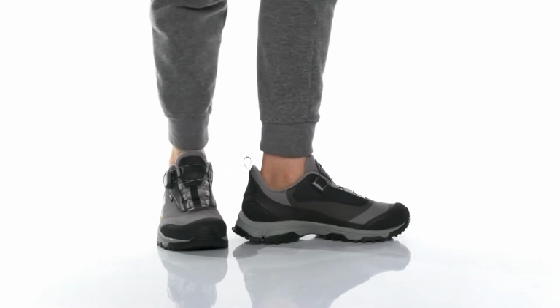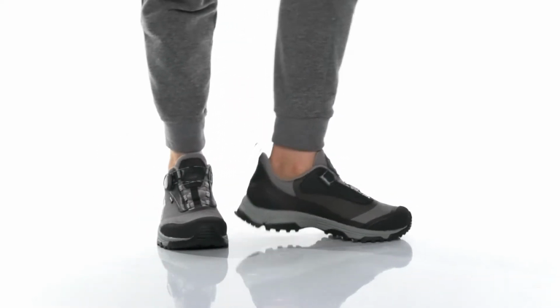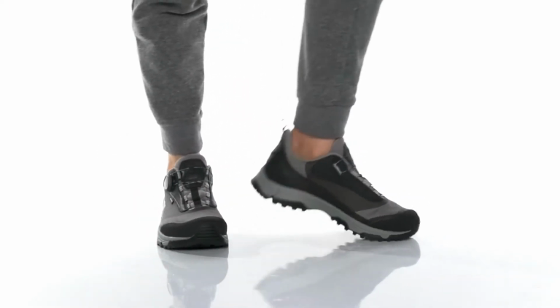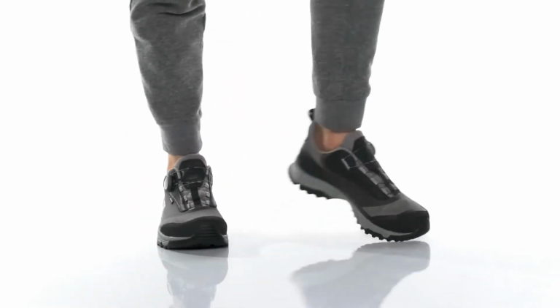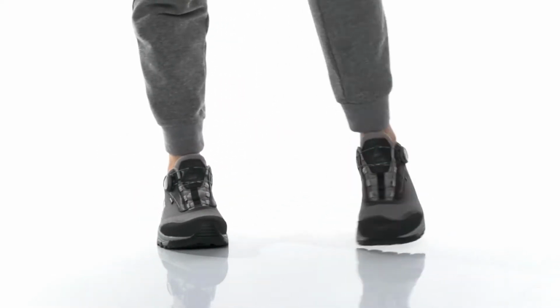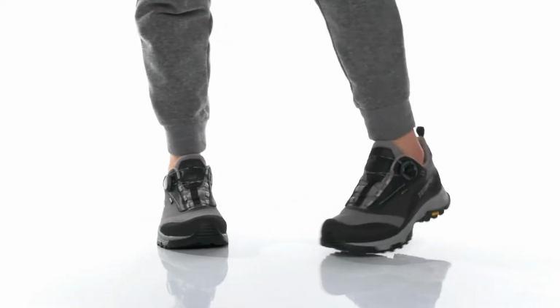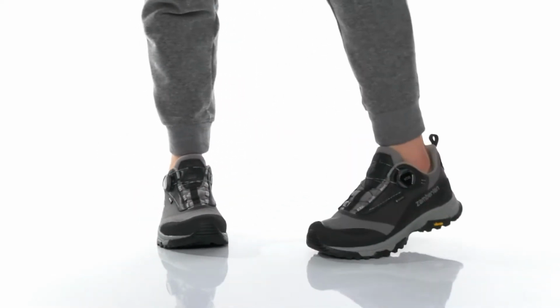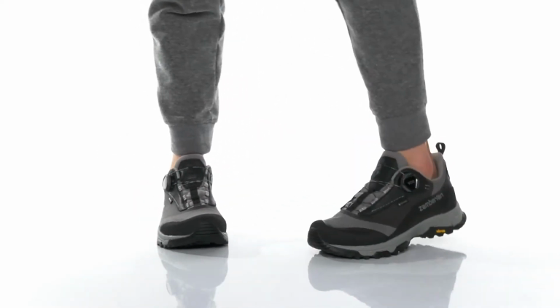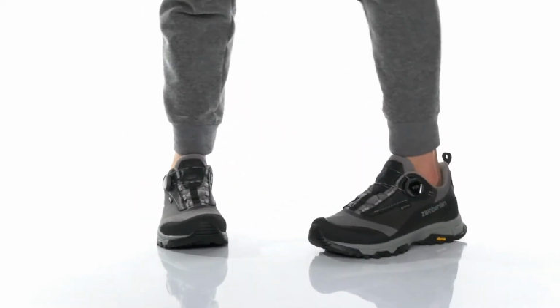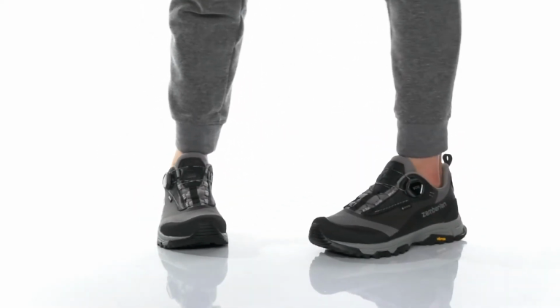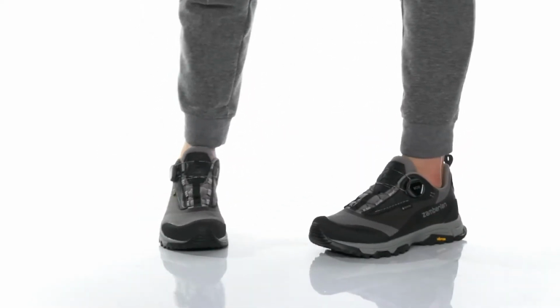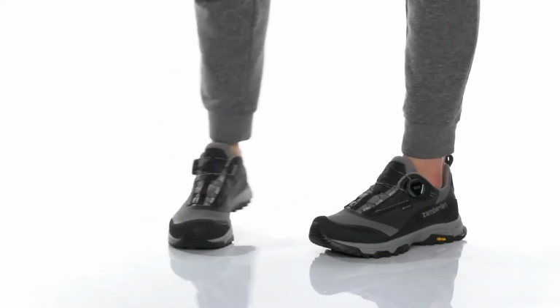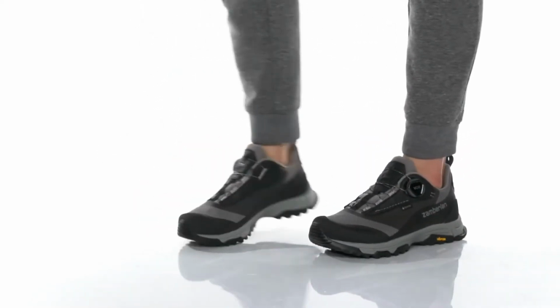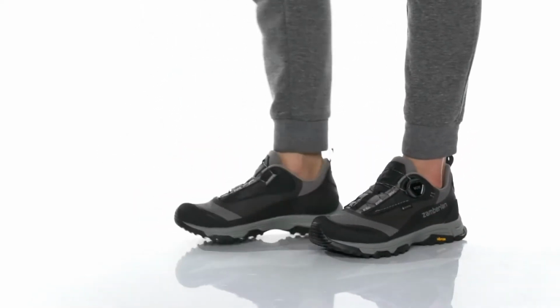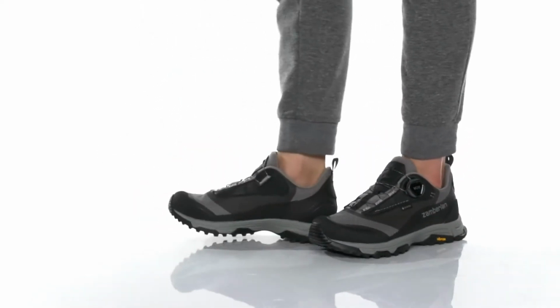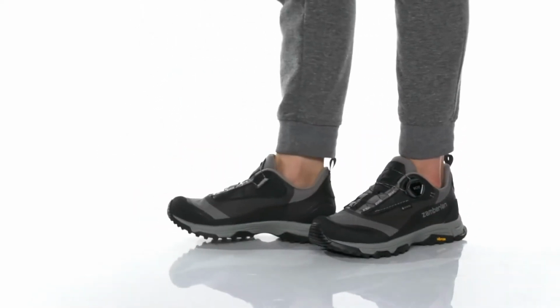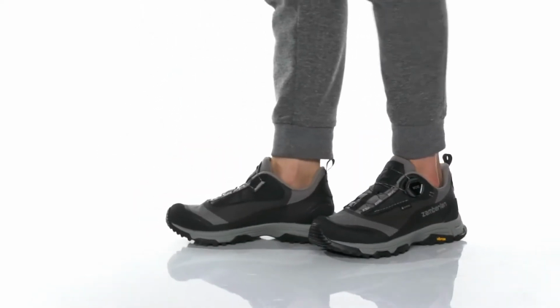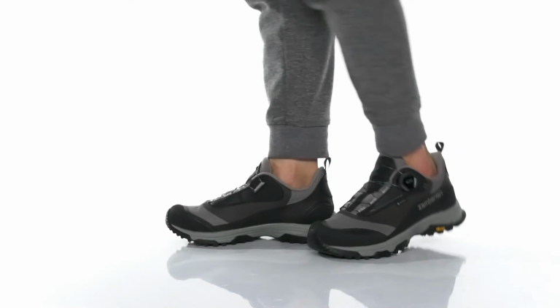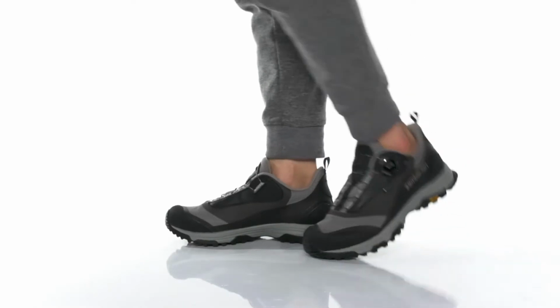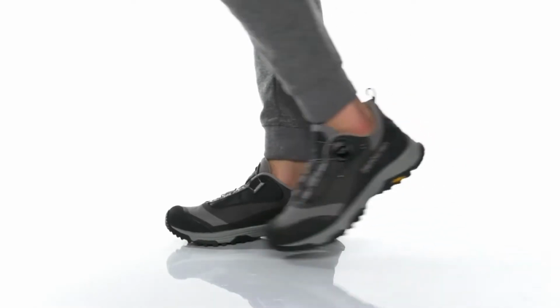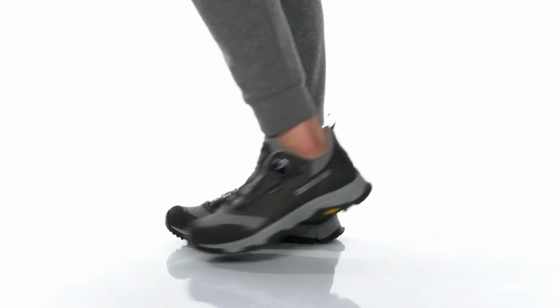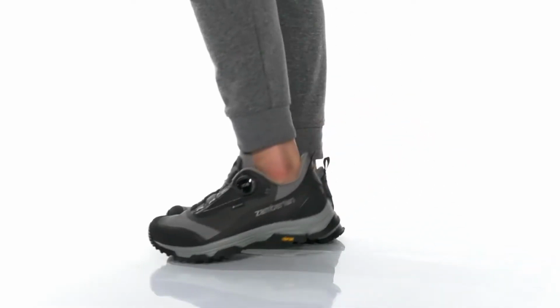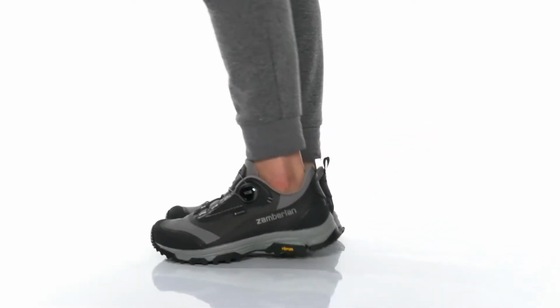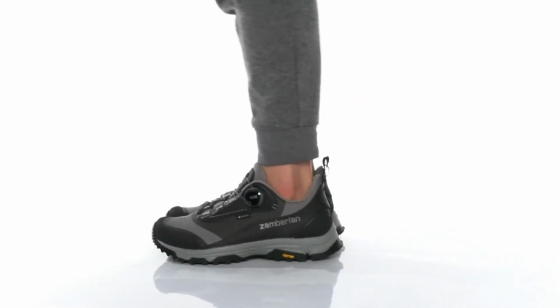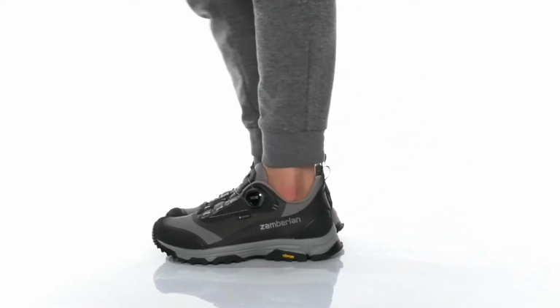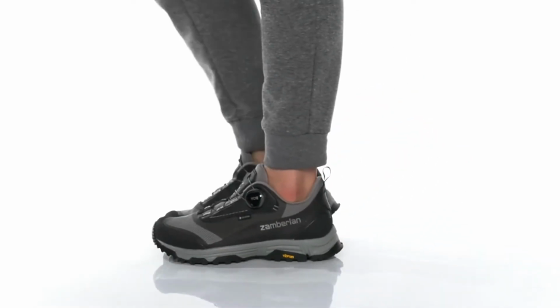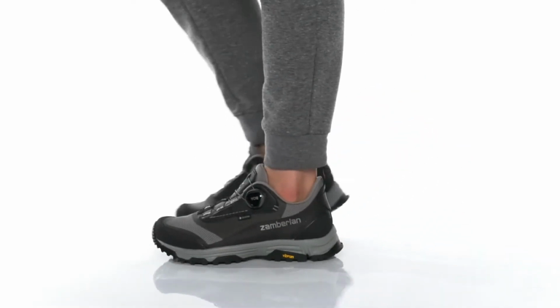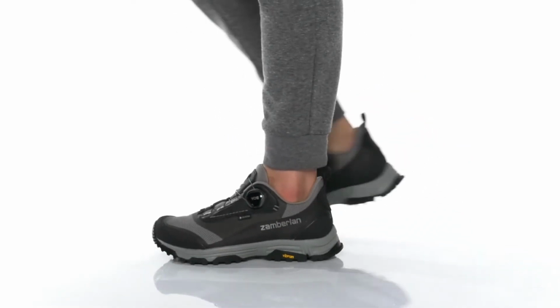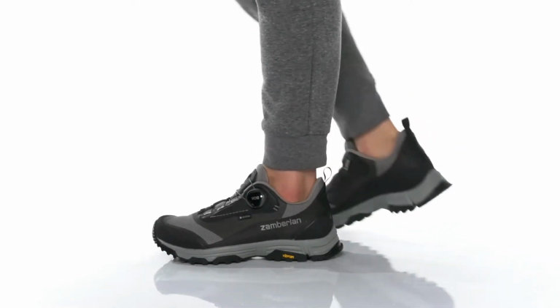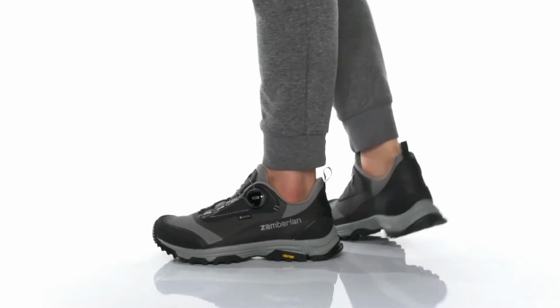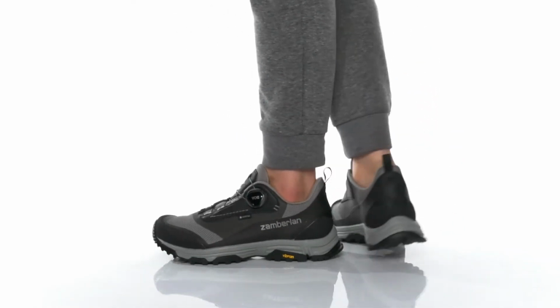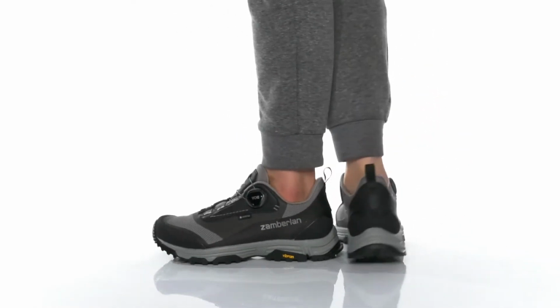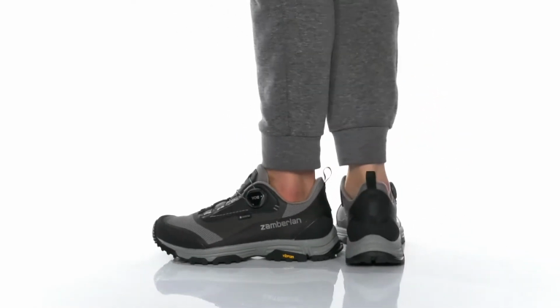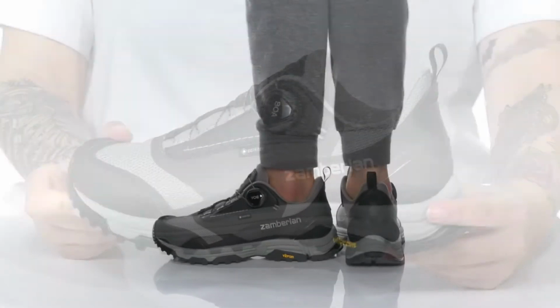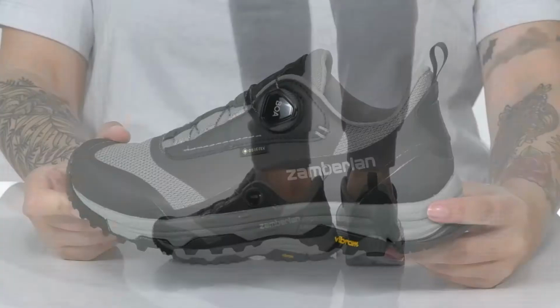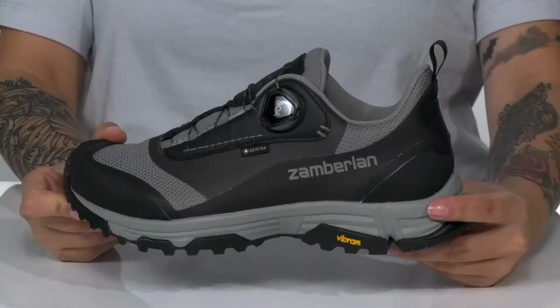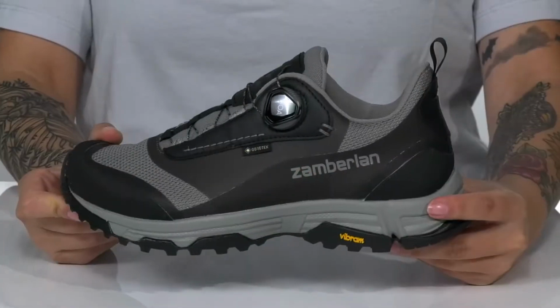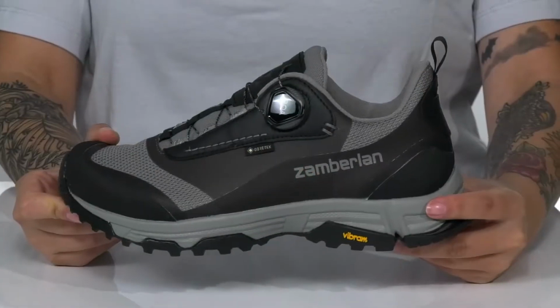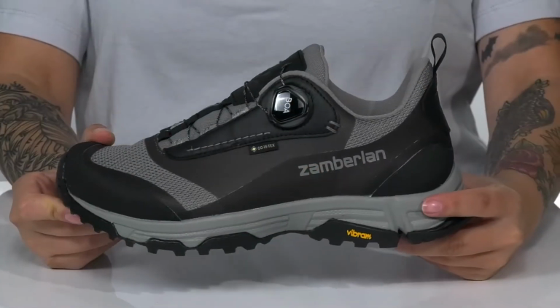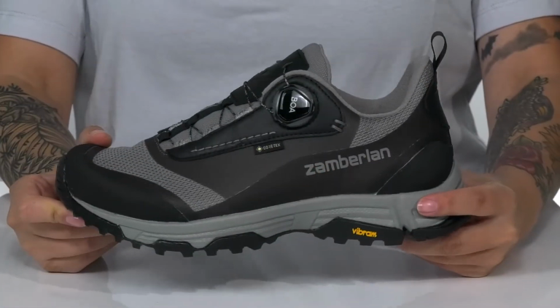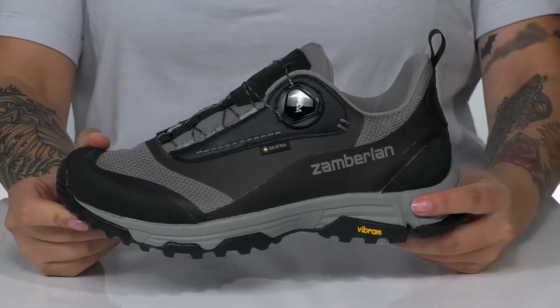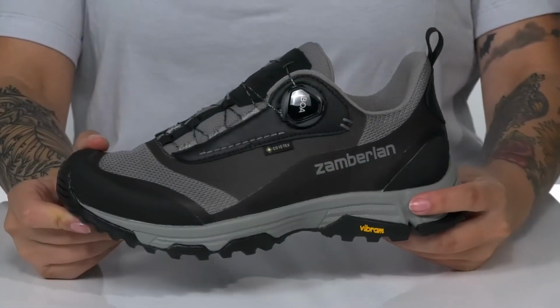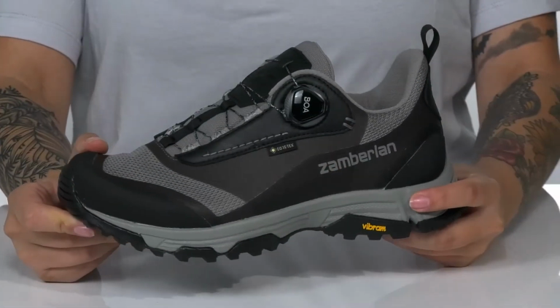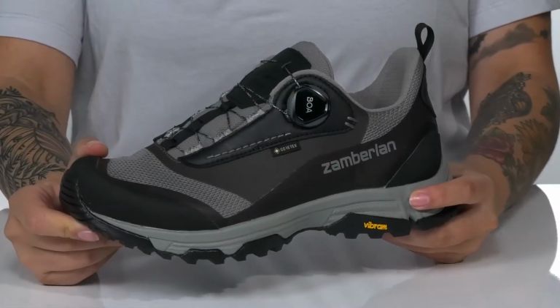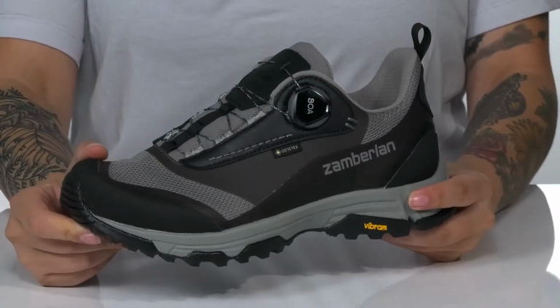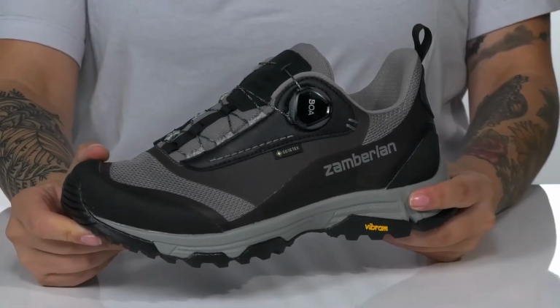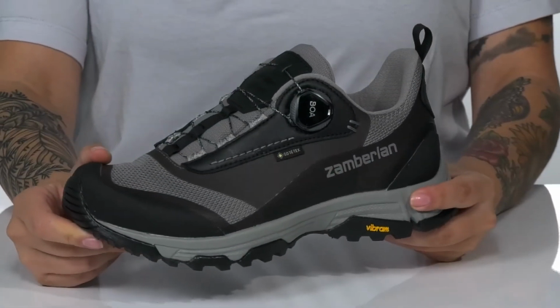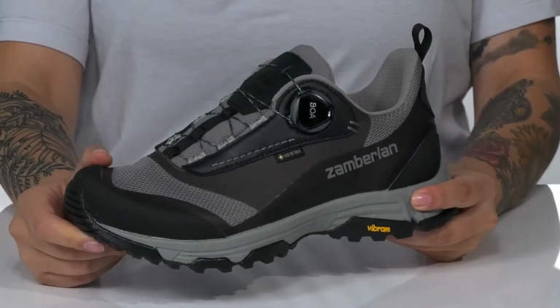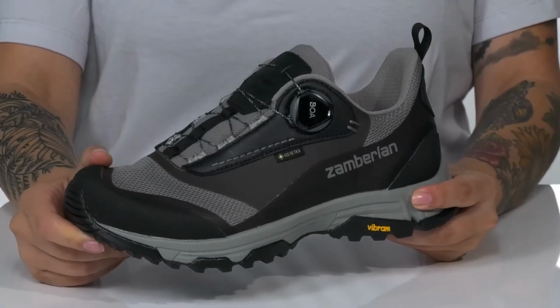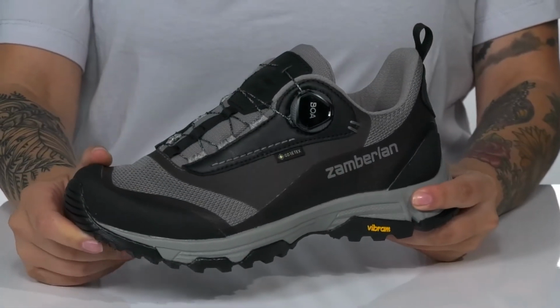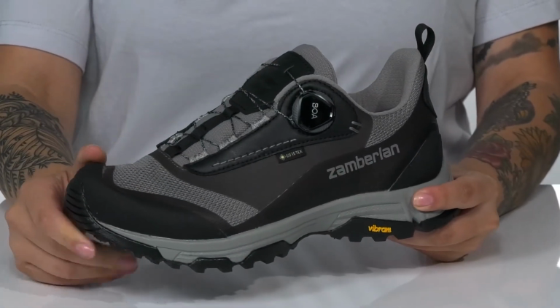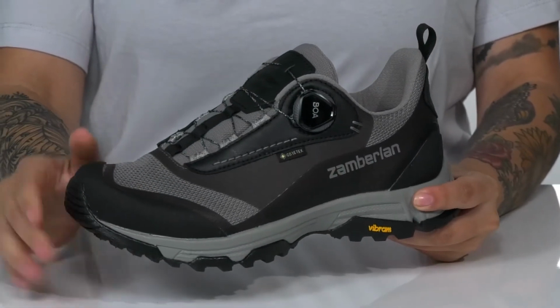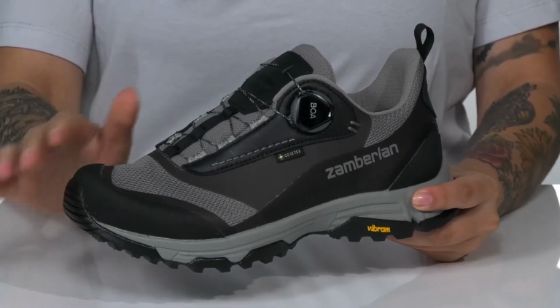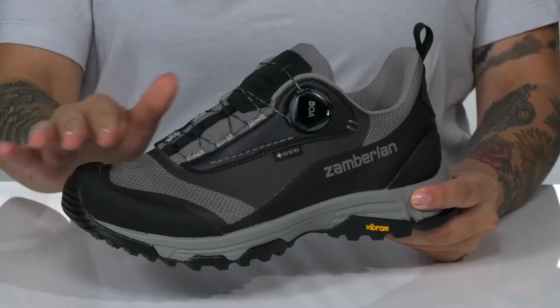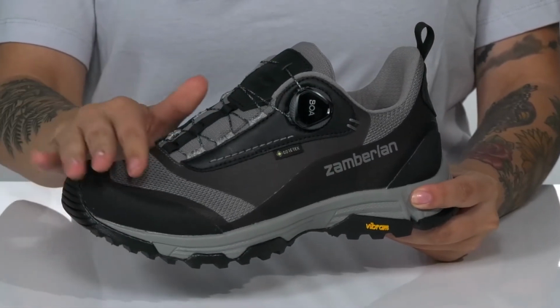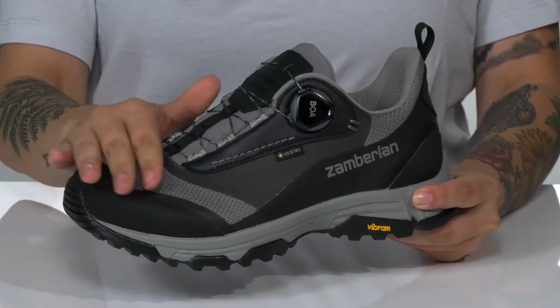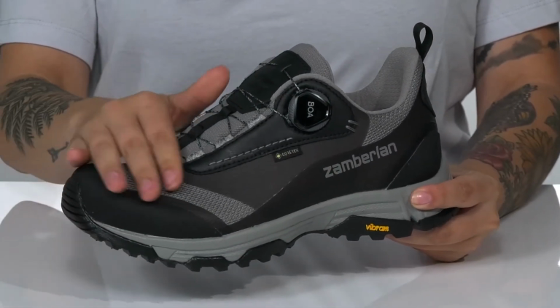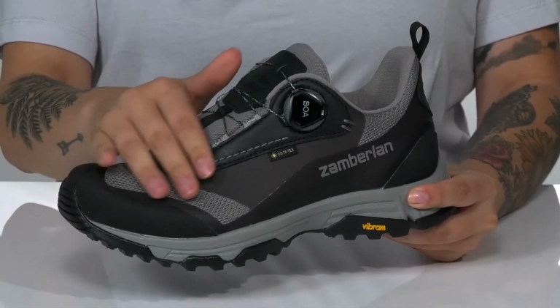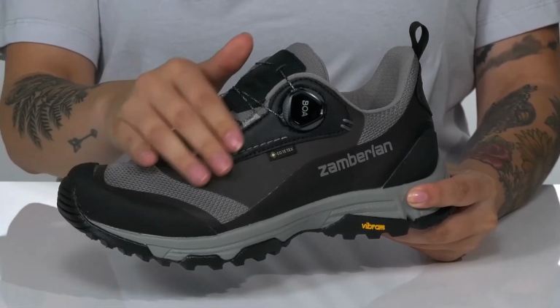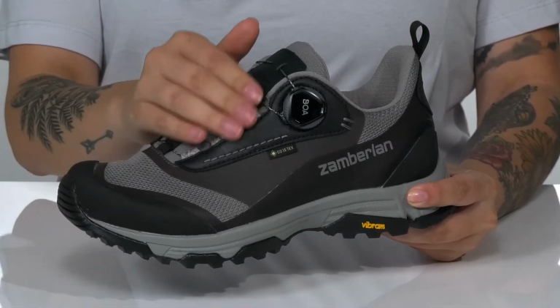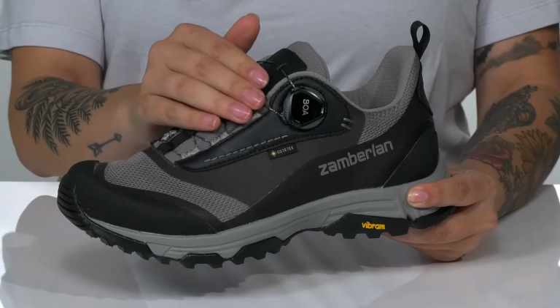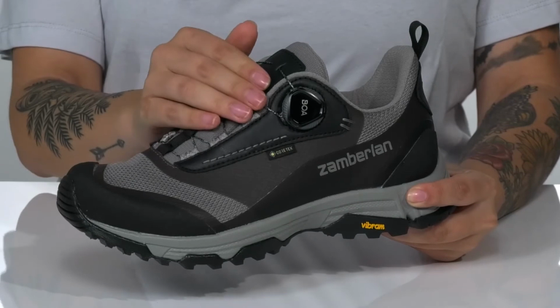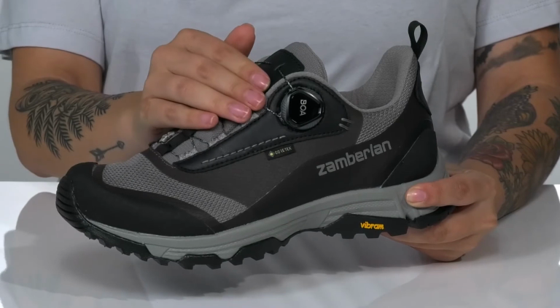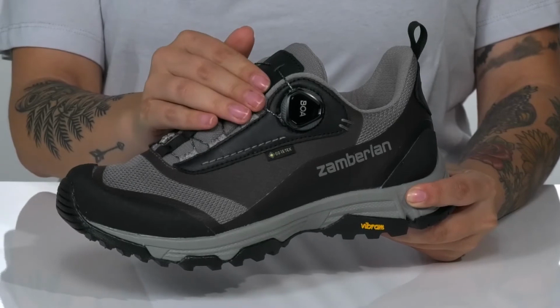This lightweight and waterproof, low-profile hiking shoe has a textile and synthetic upper with a Gore-Tex membrane.